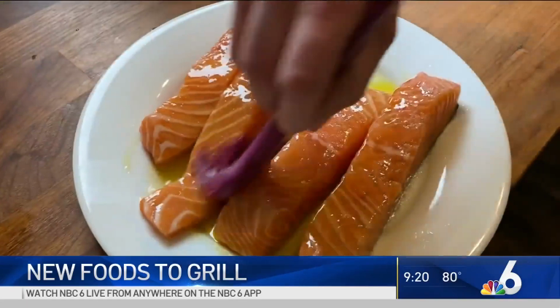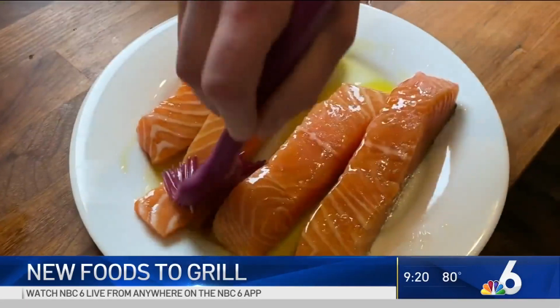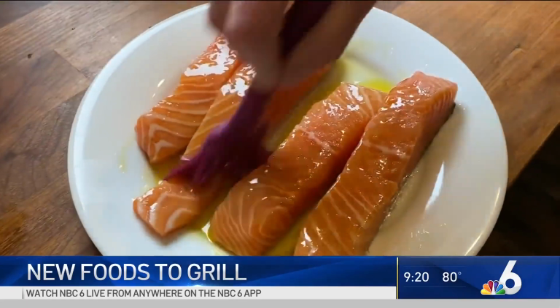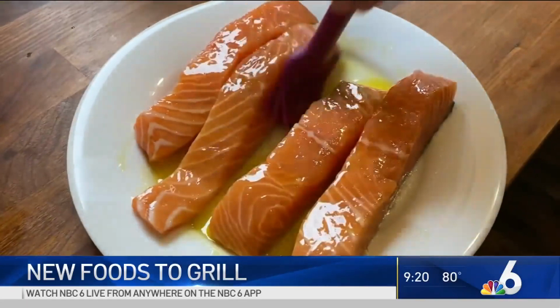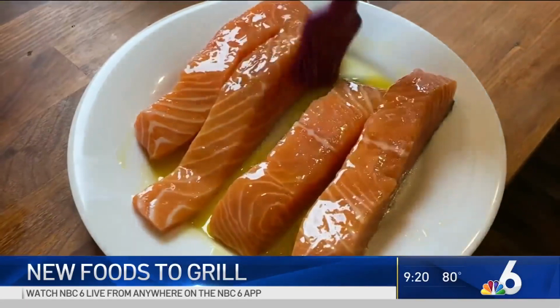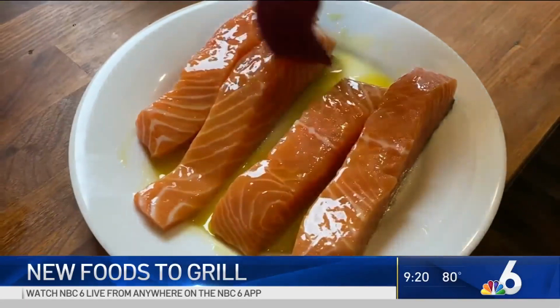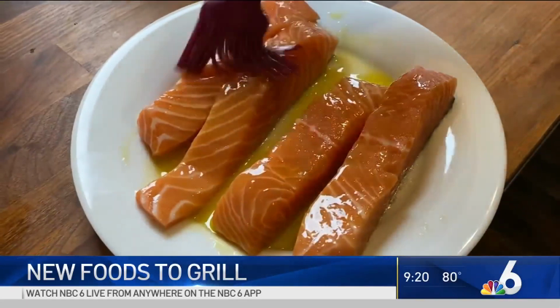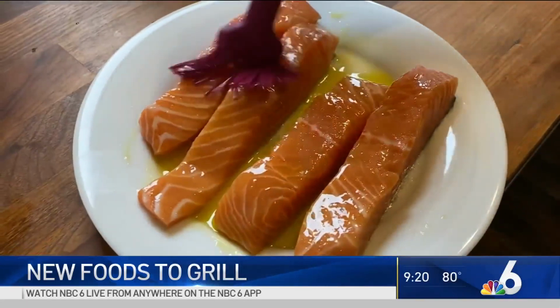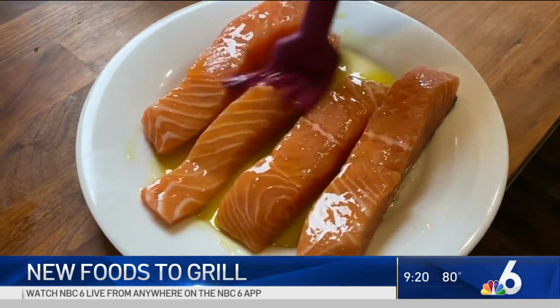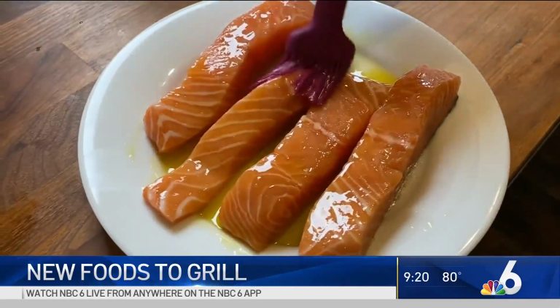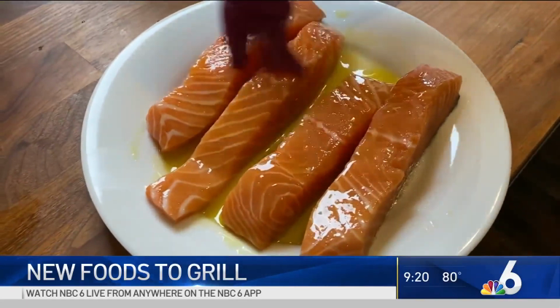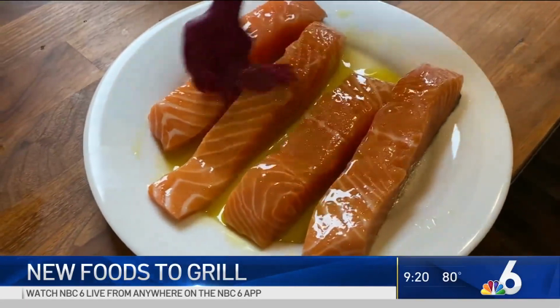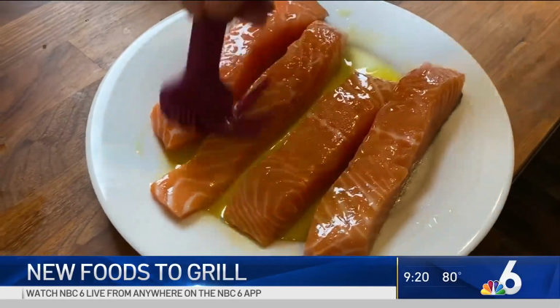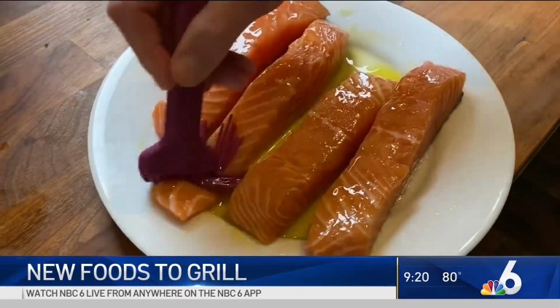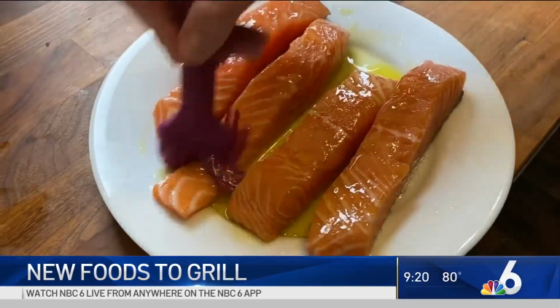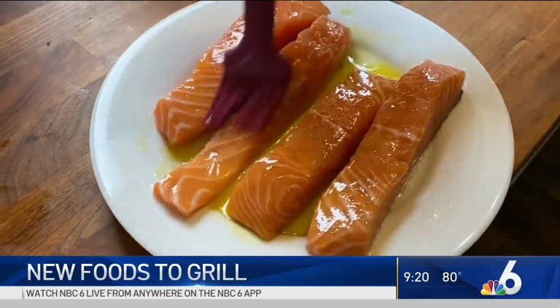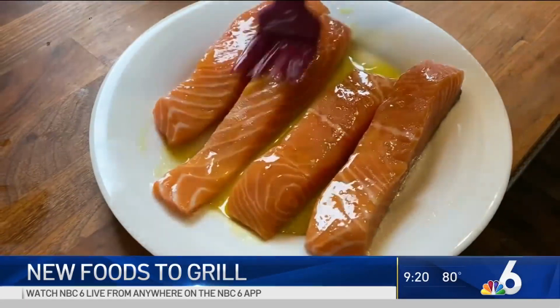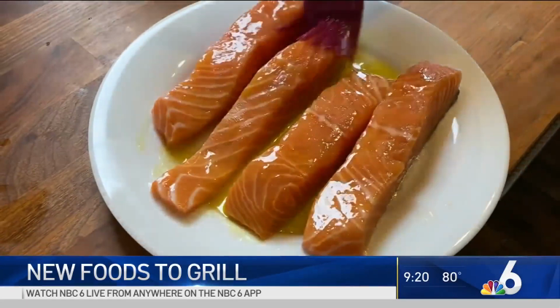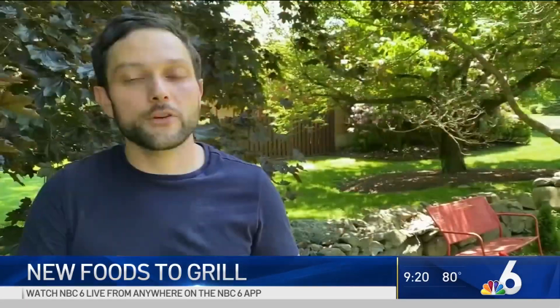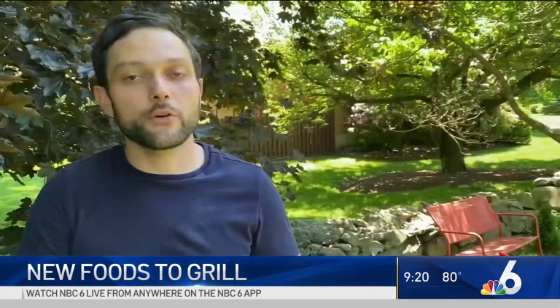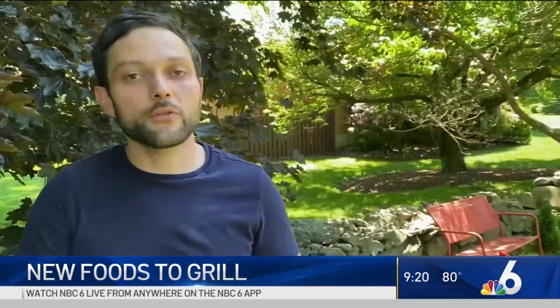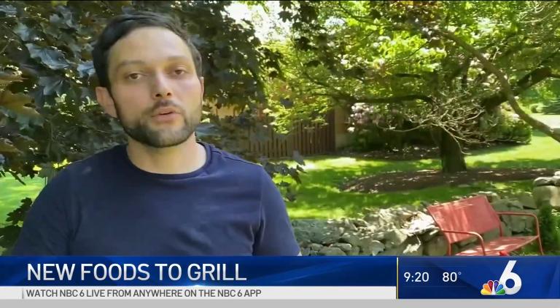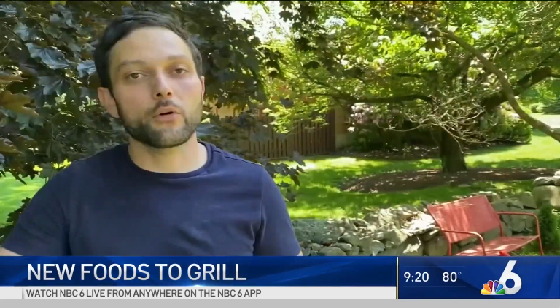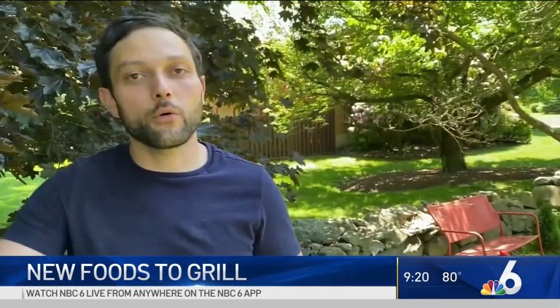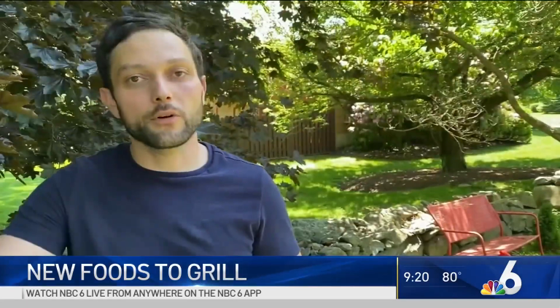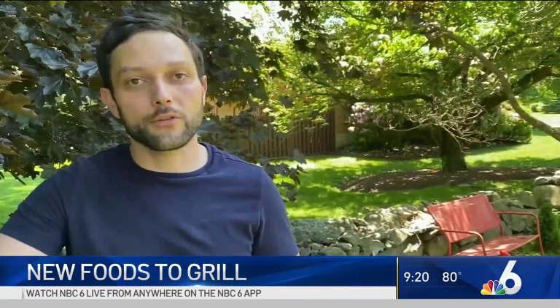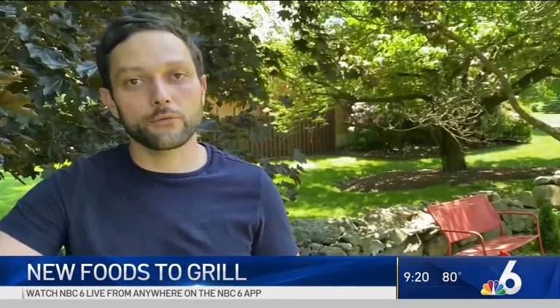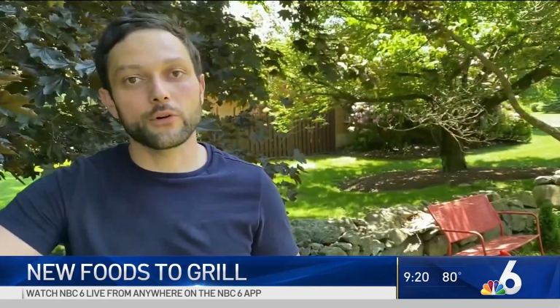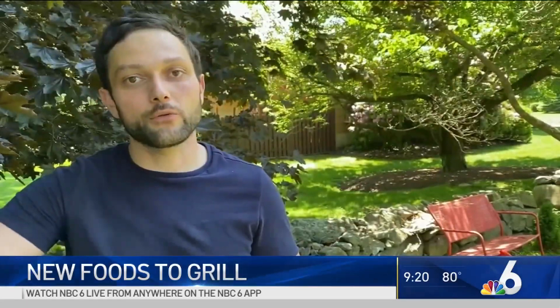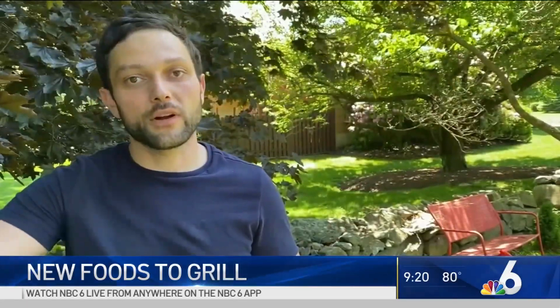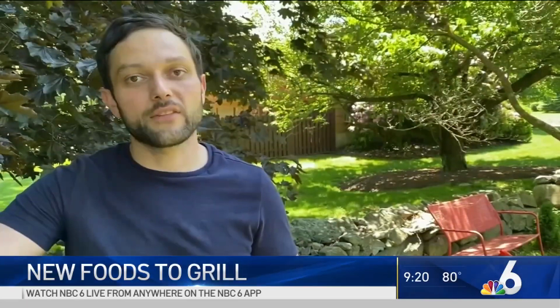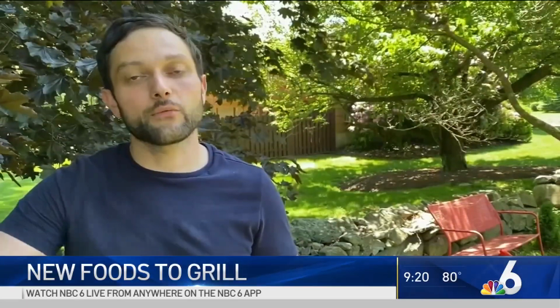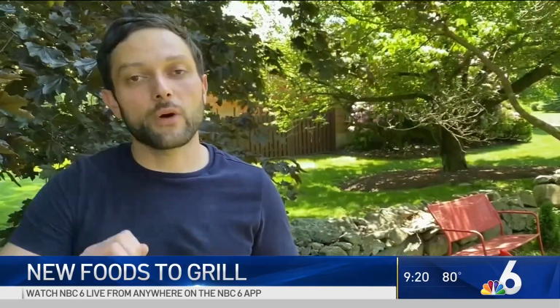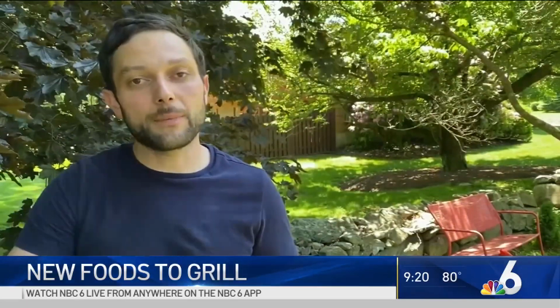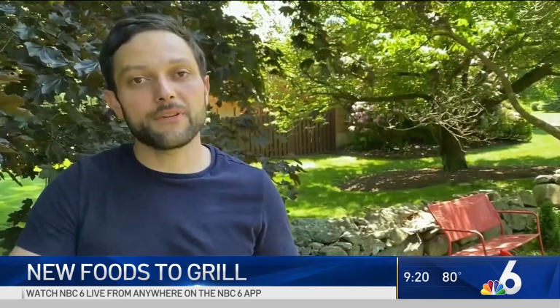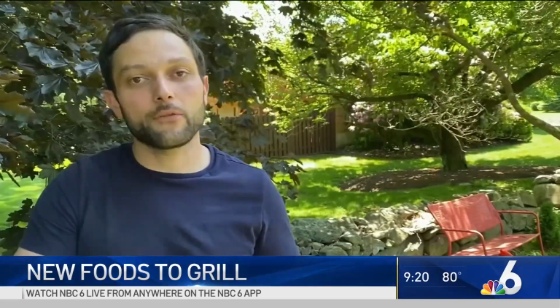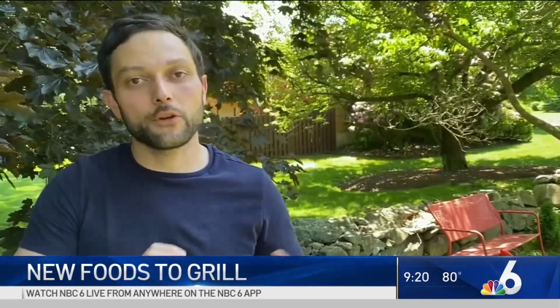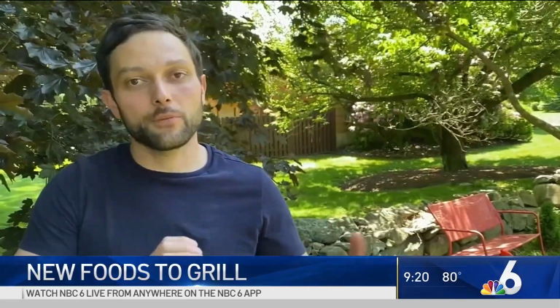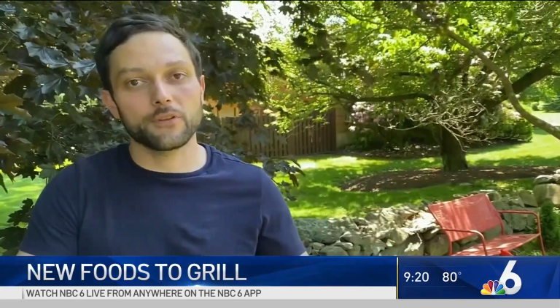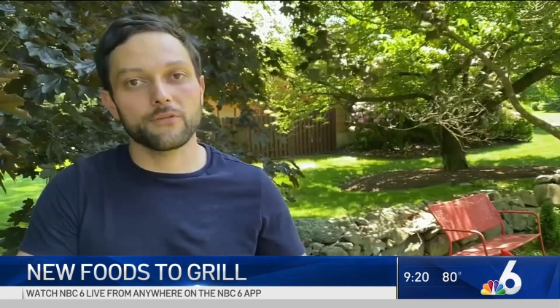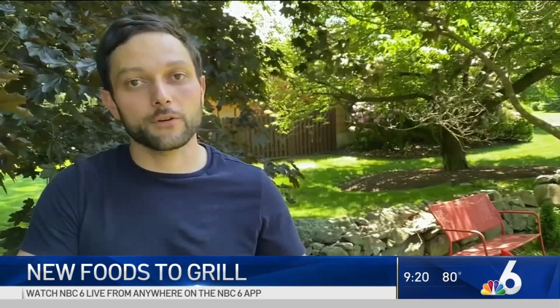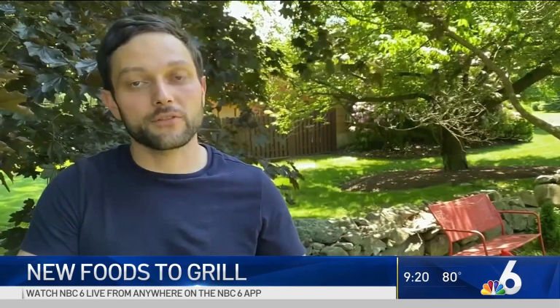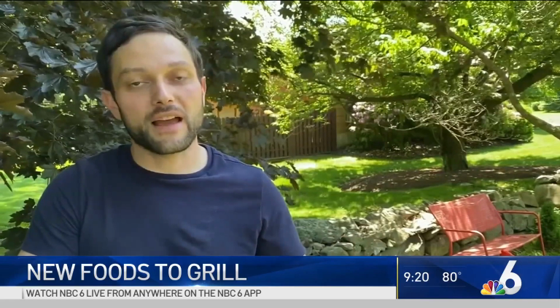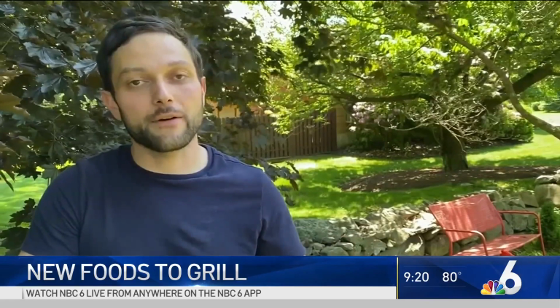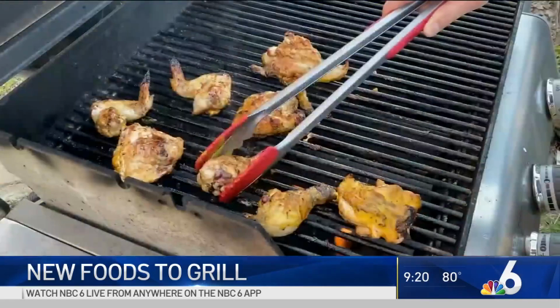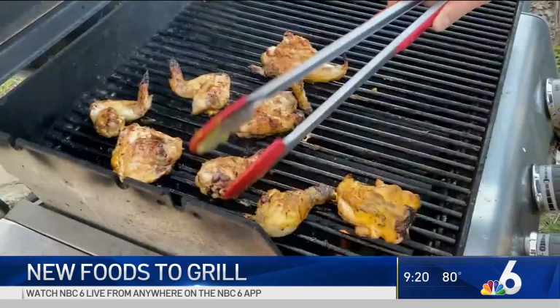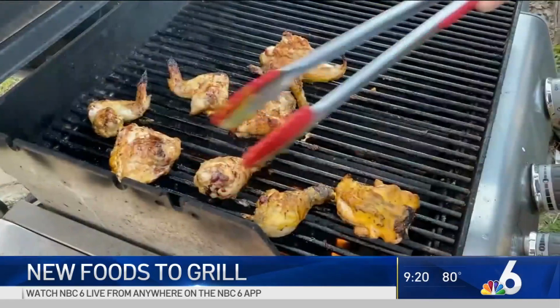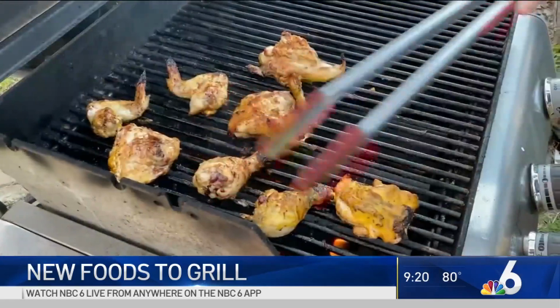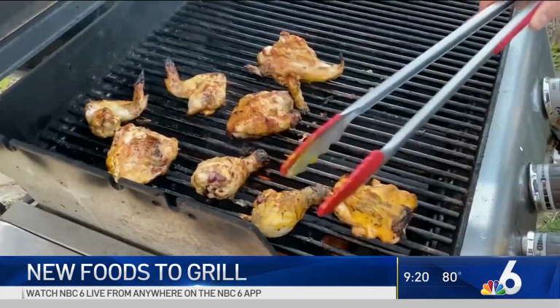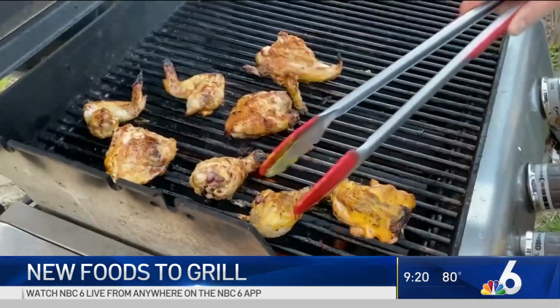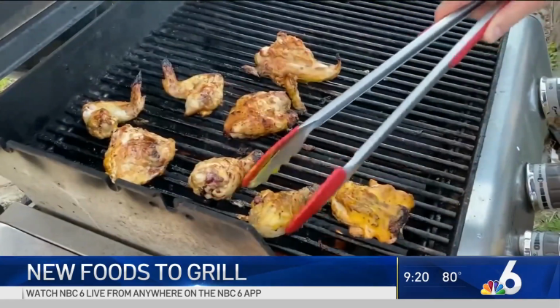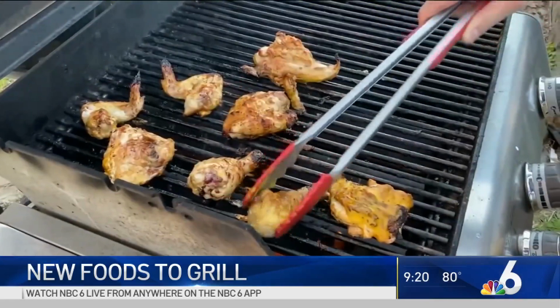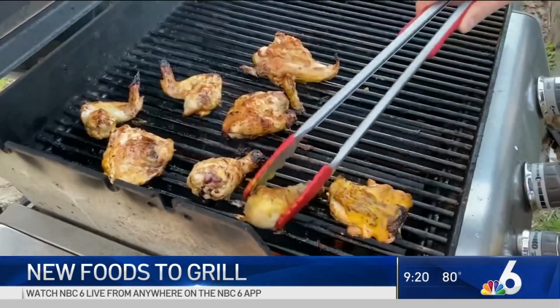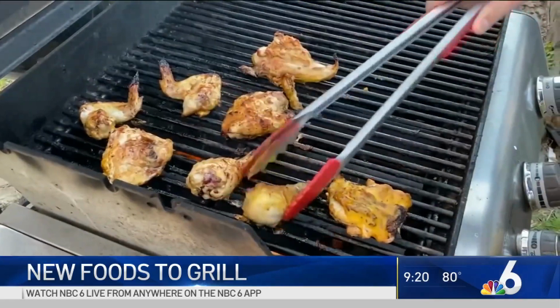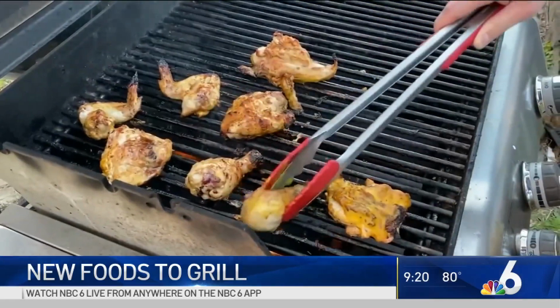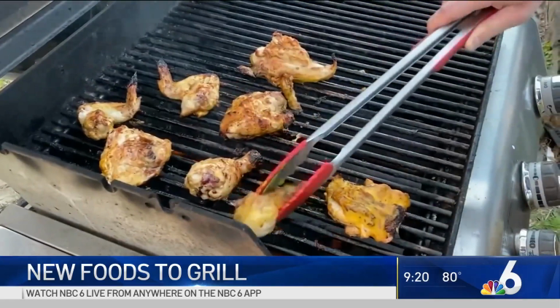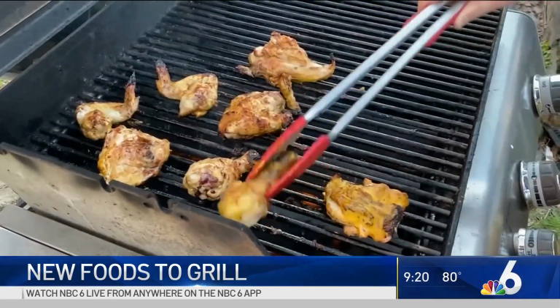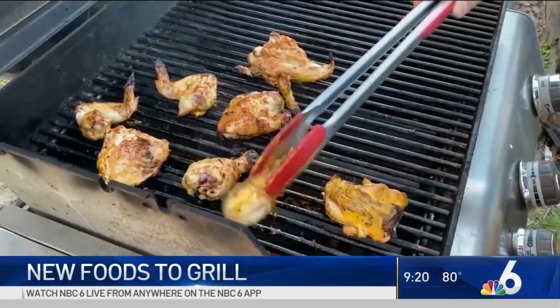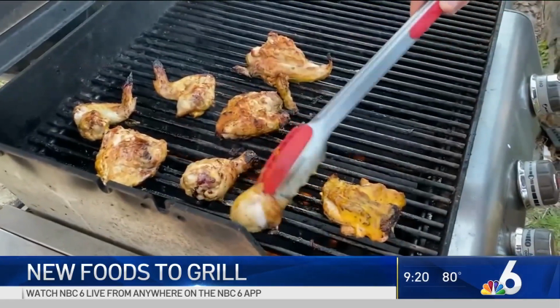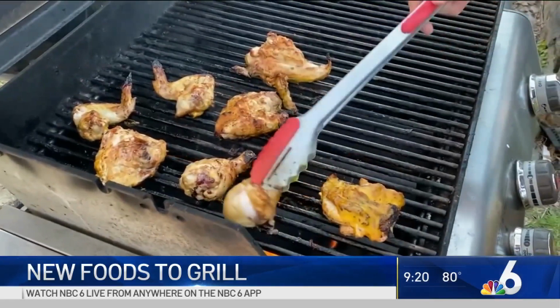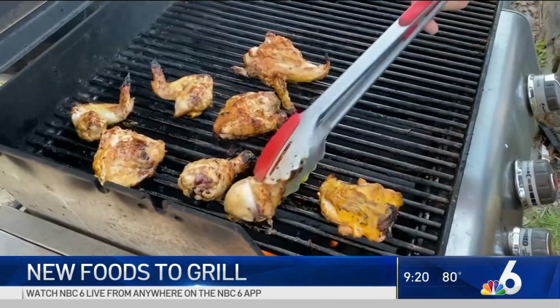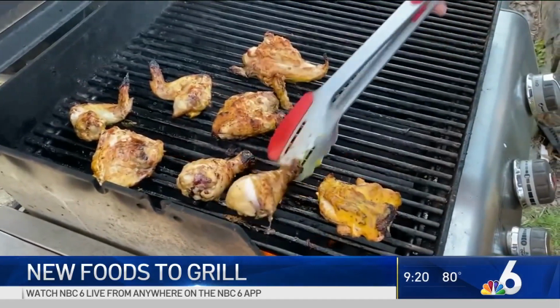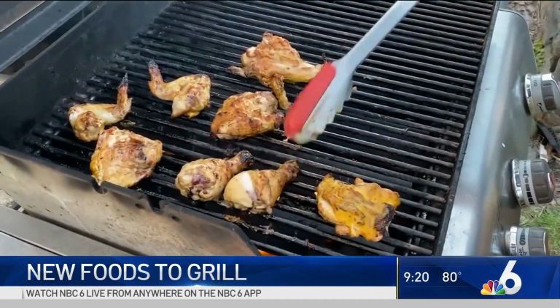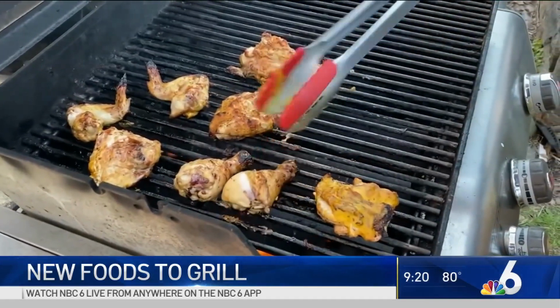You want to oil the fish itself and season it, but you also want to oil the grill grates right before you put the fish down.